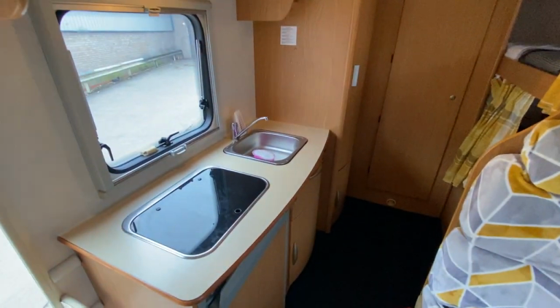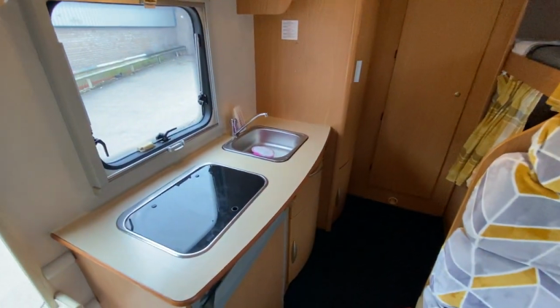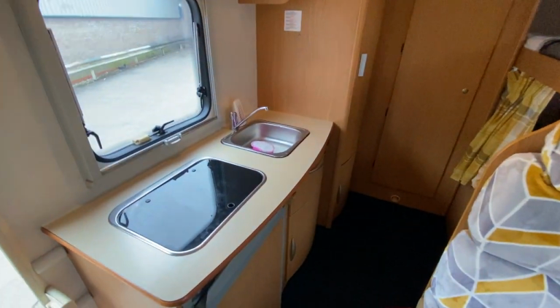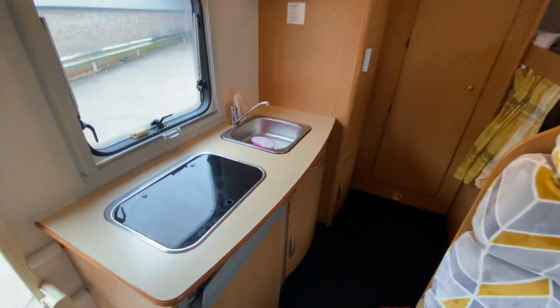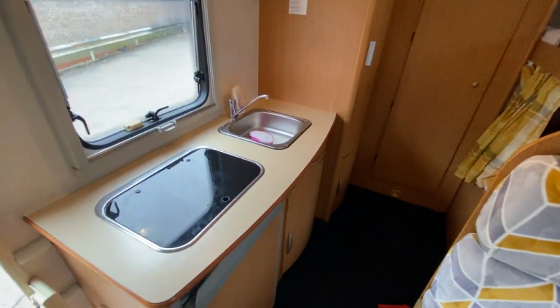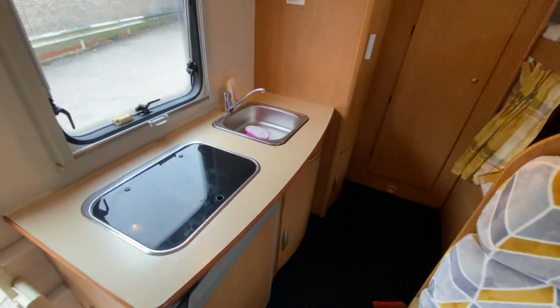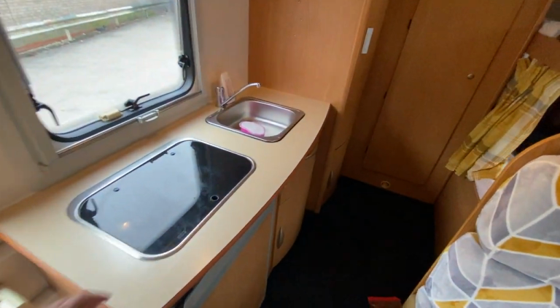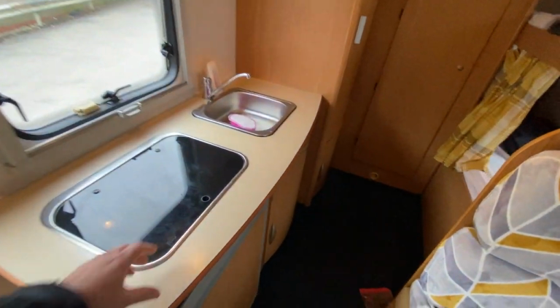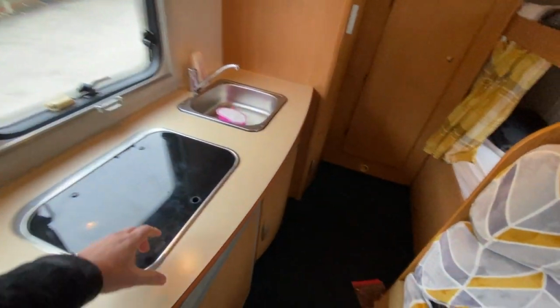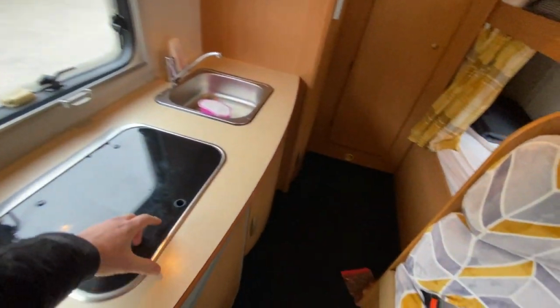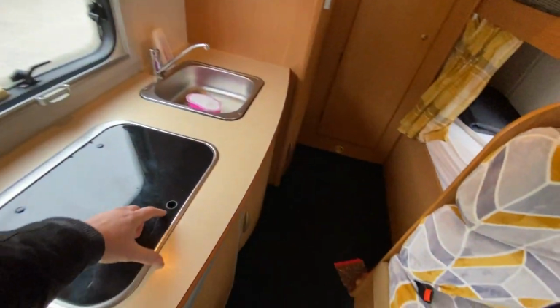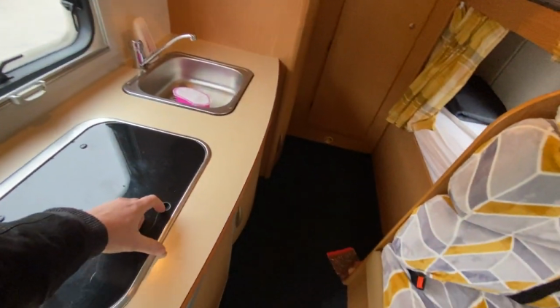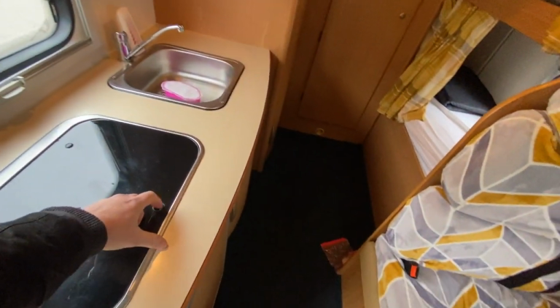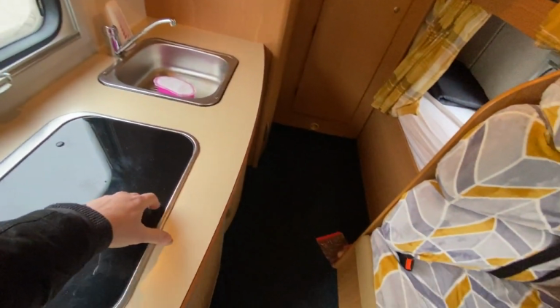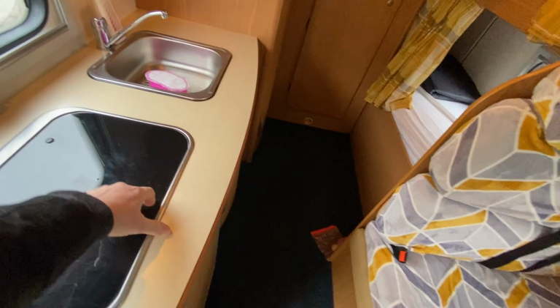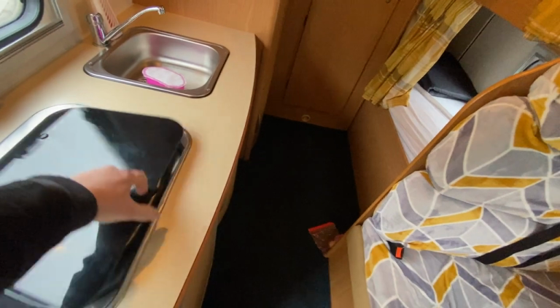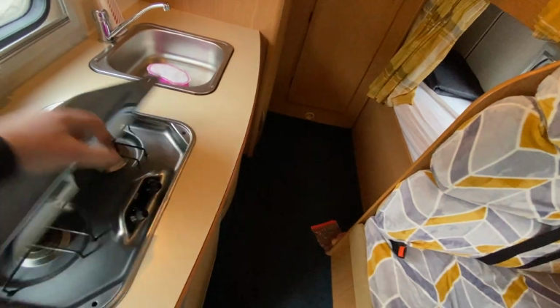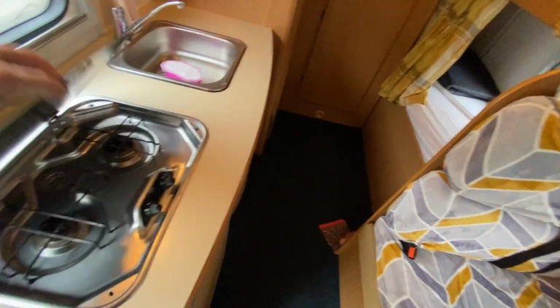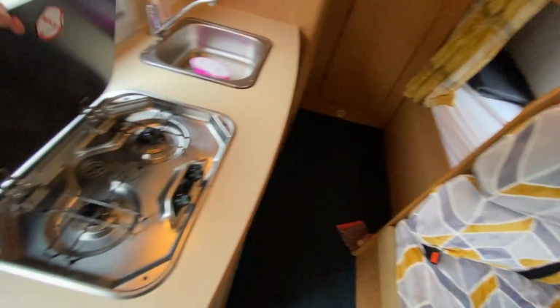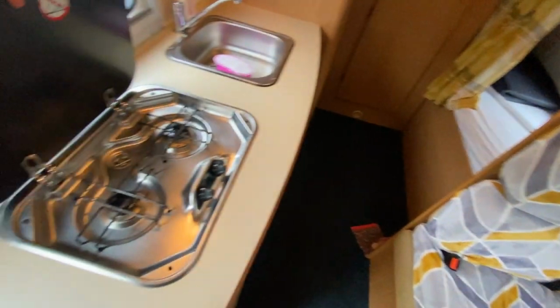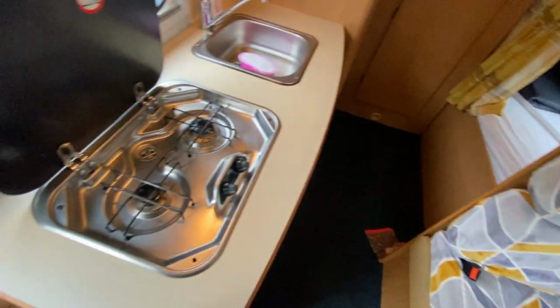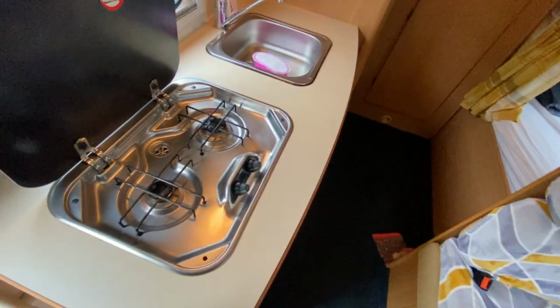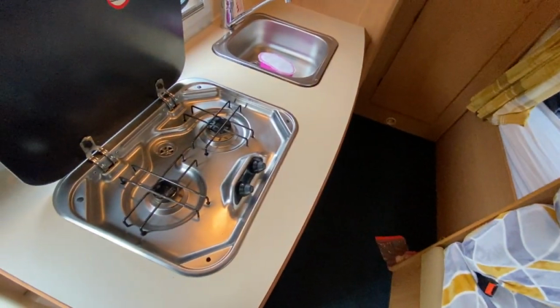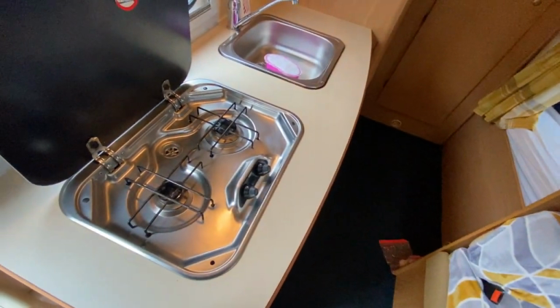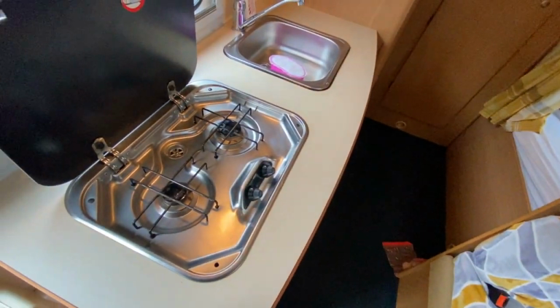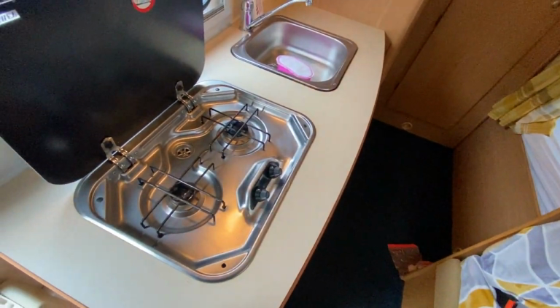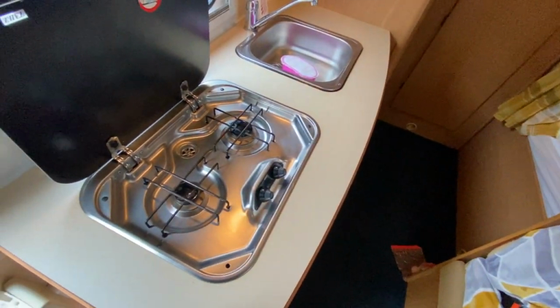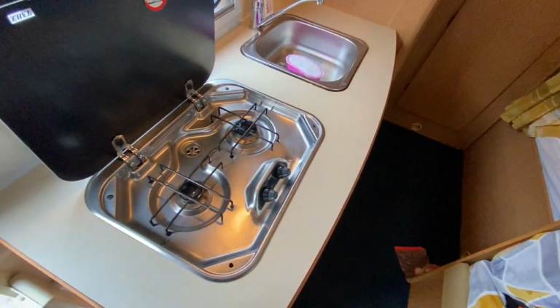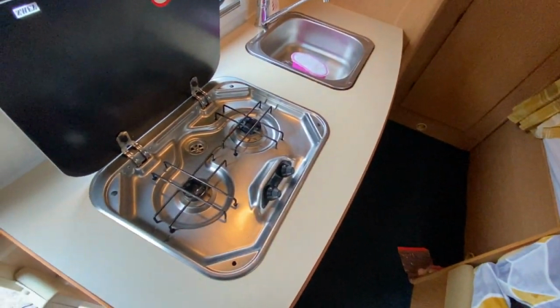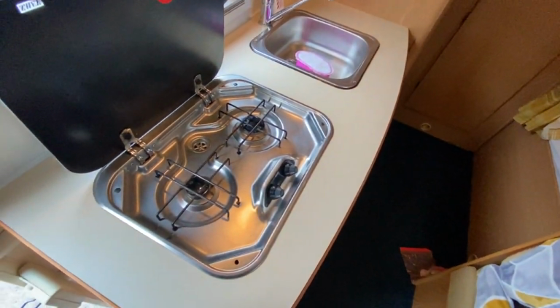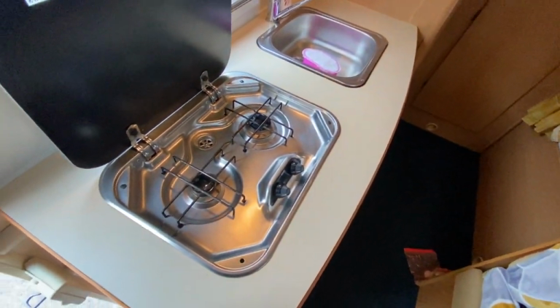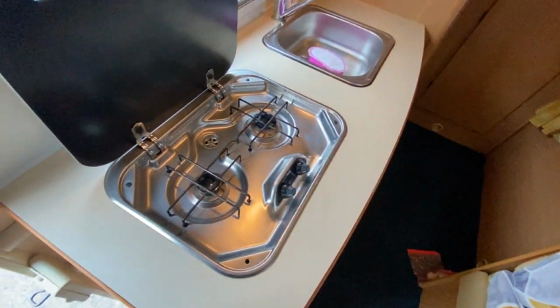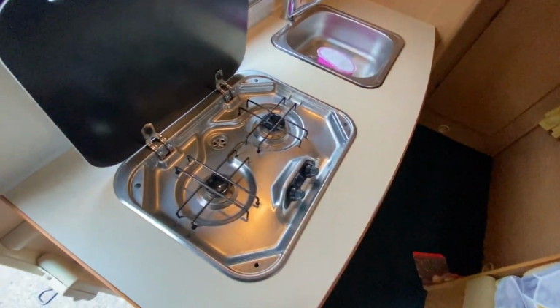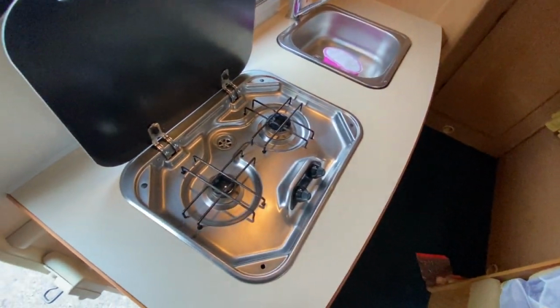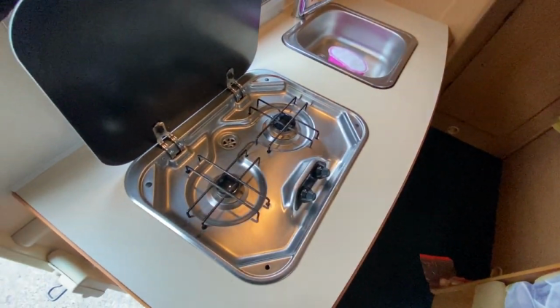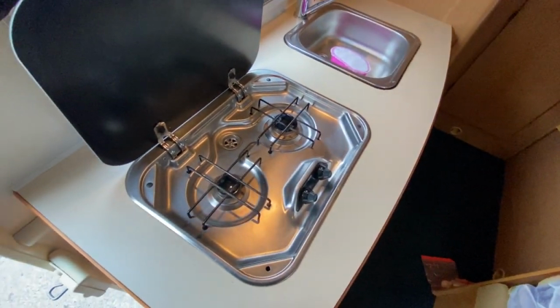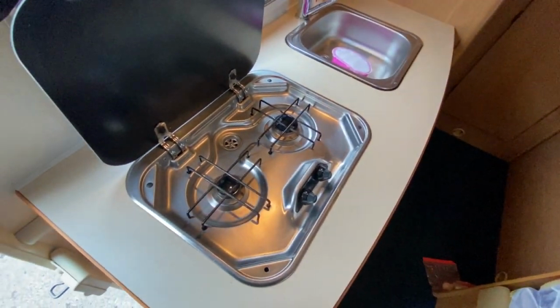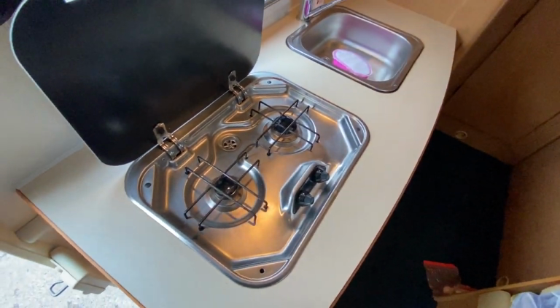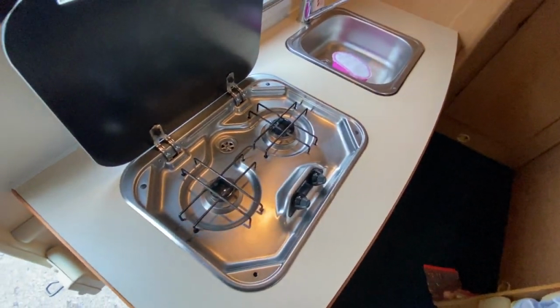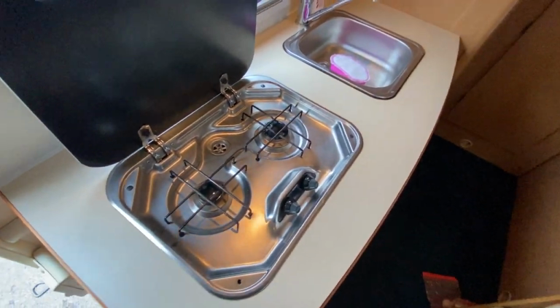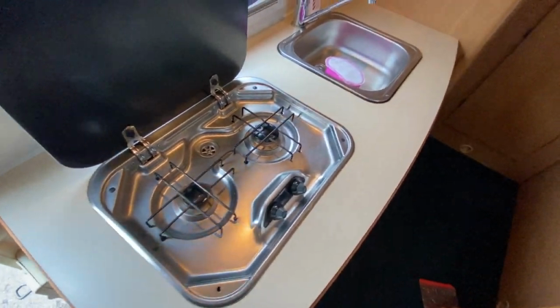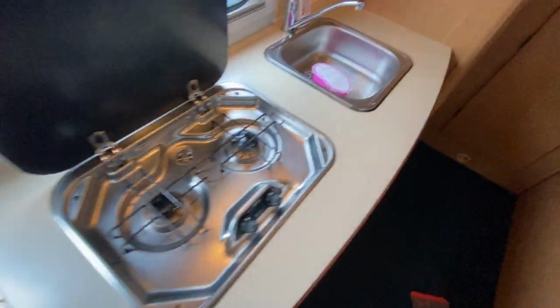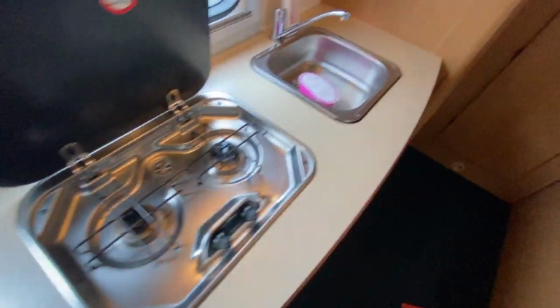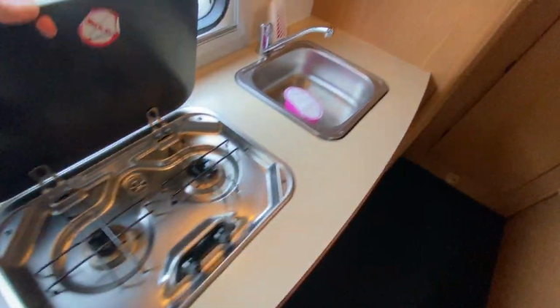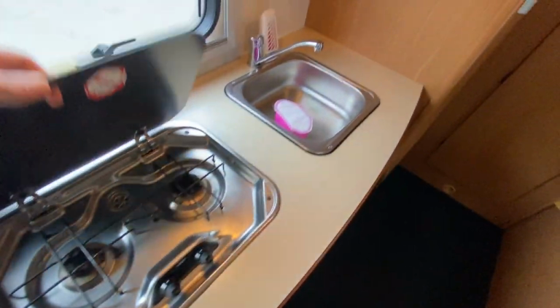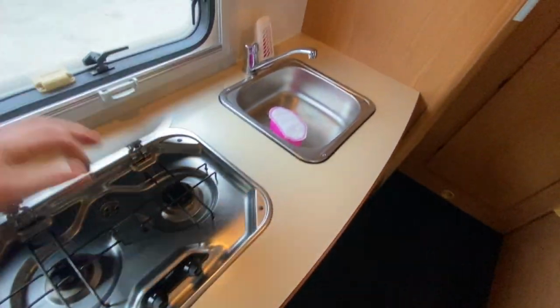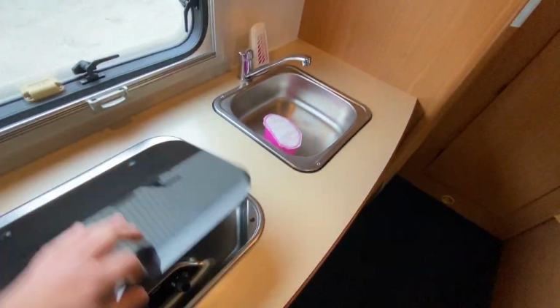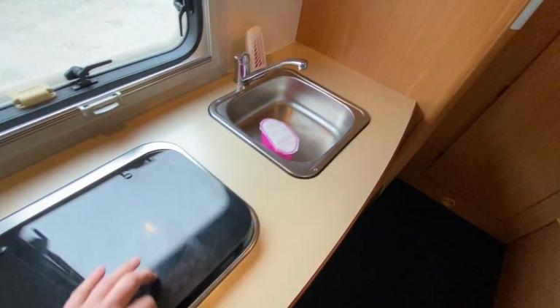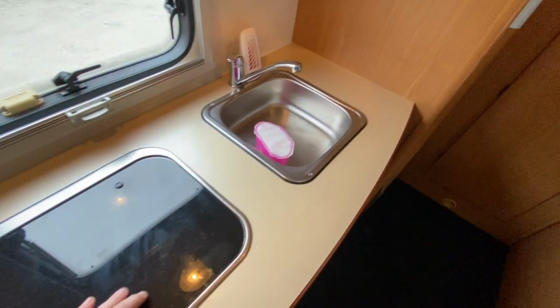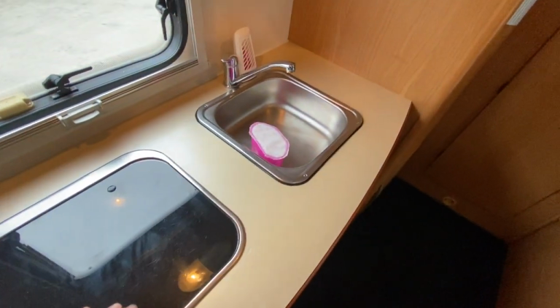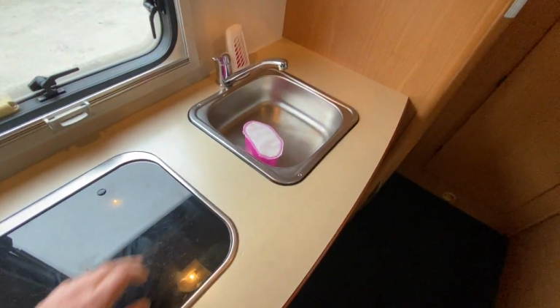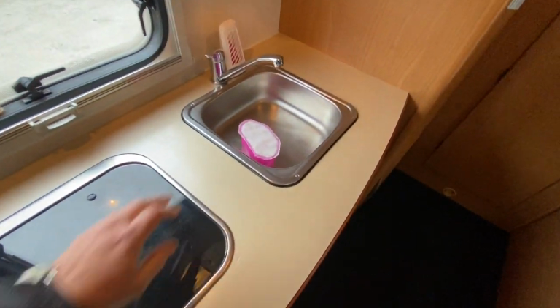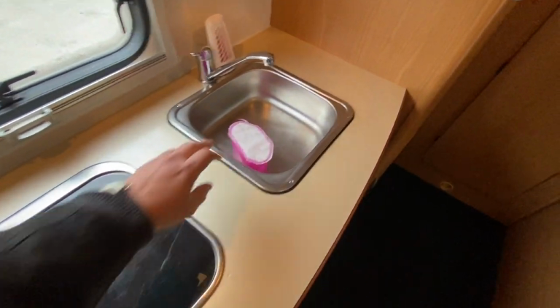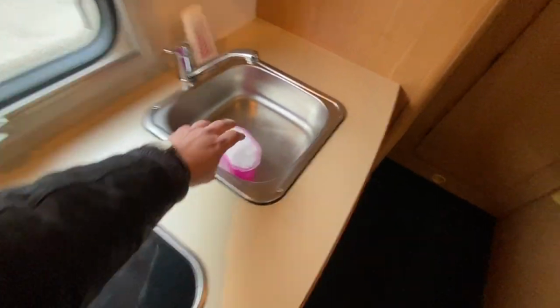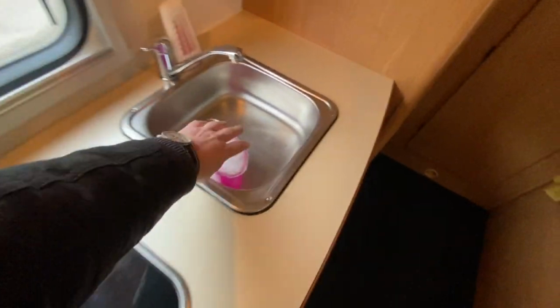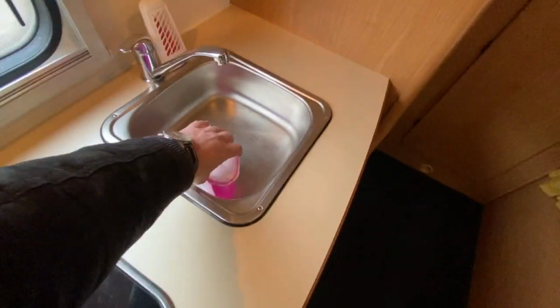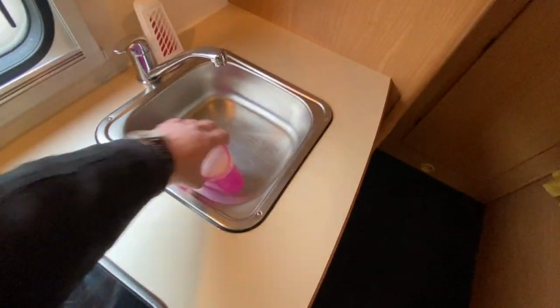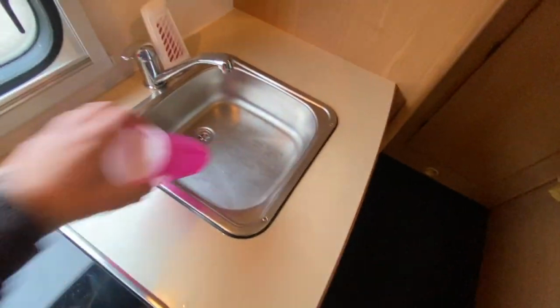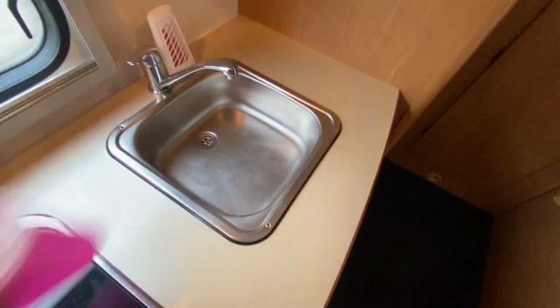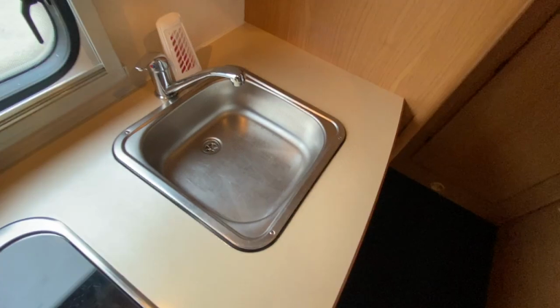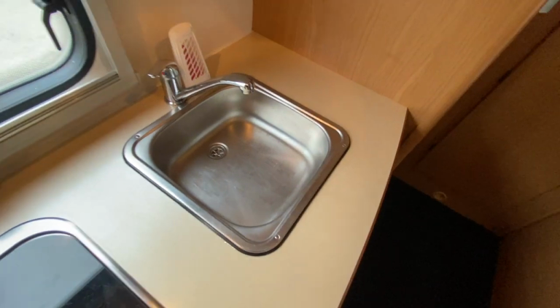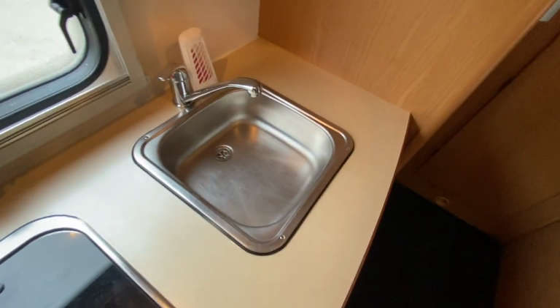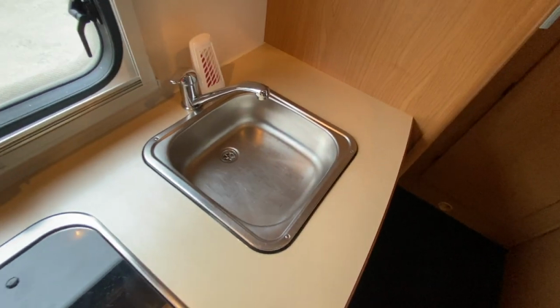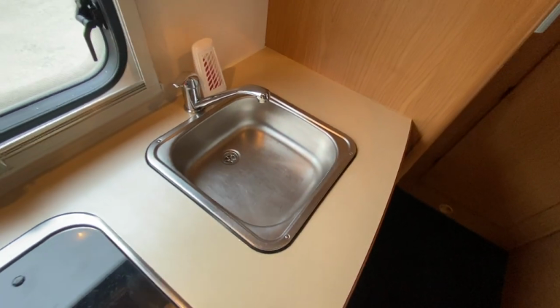Features a two burner SMEV gas hob and drainer — that works as a drainer as well — and a small sink.